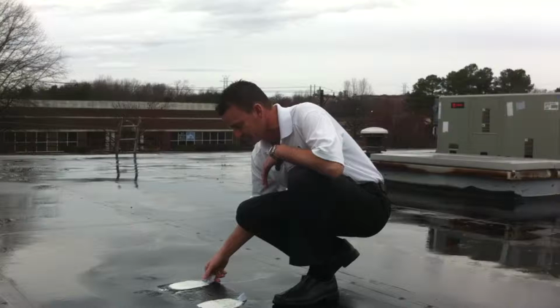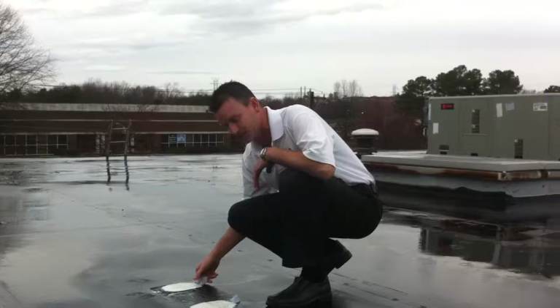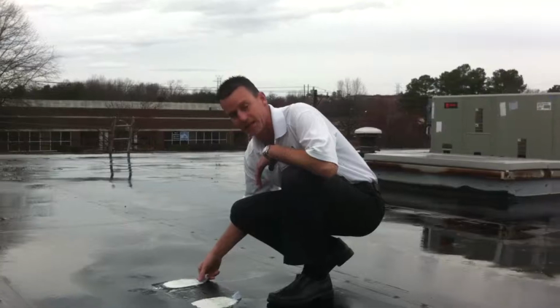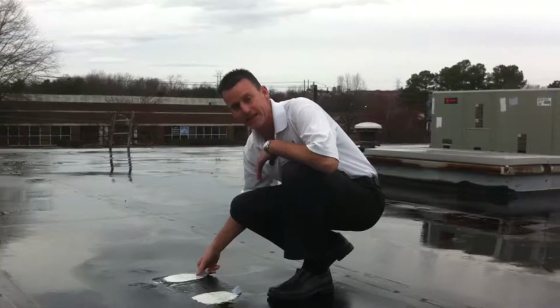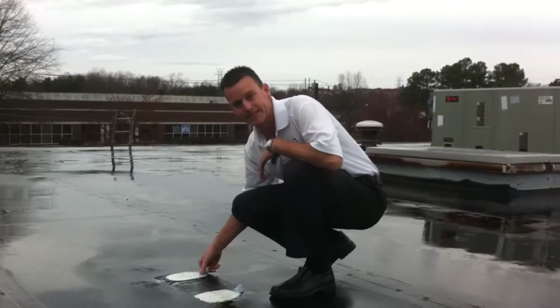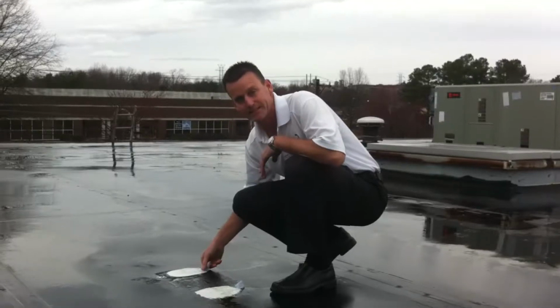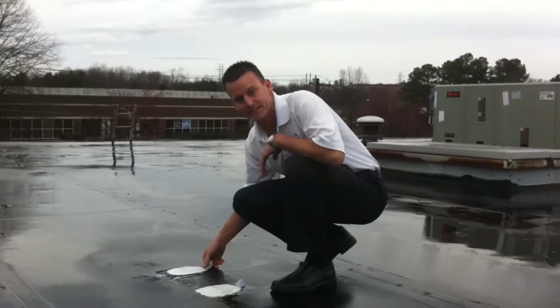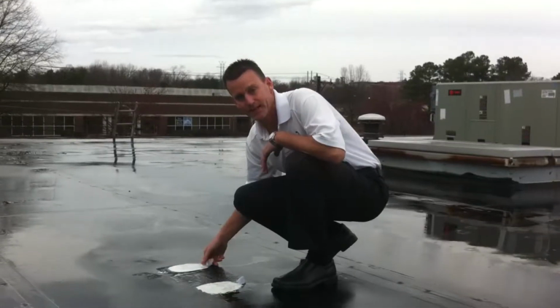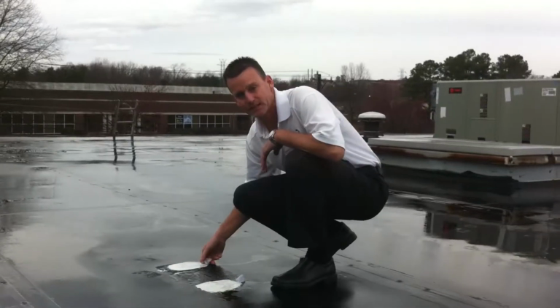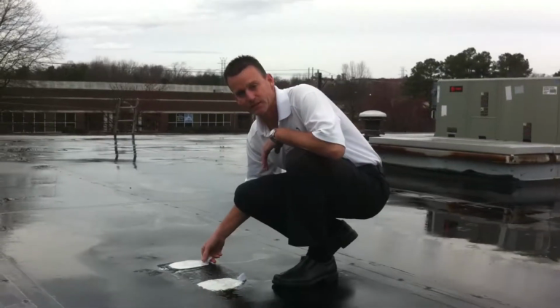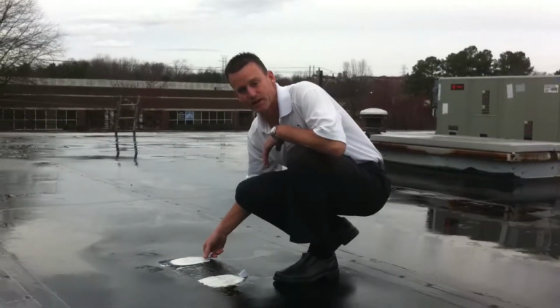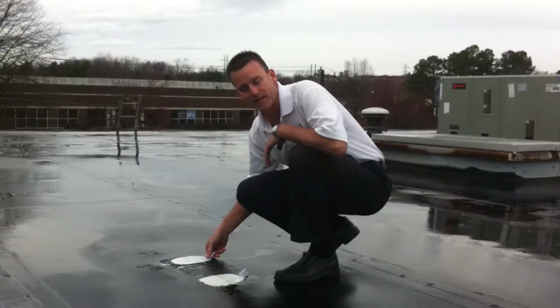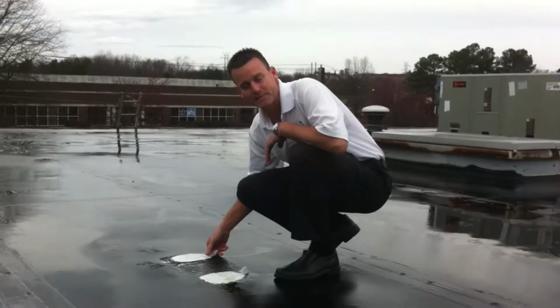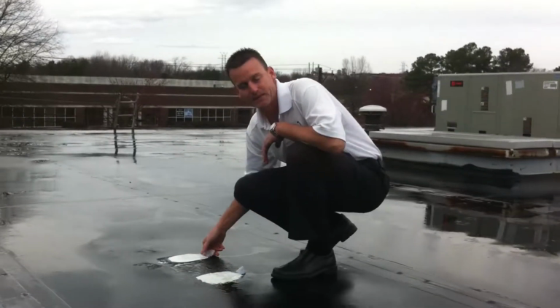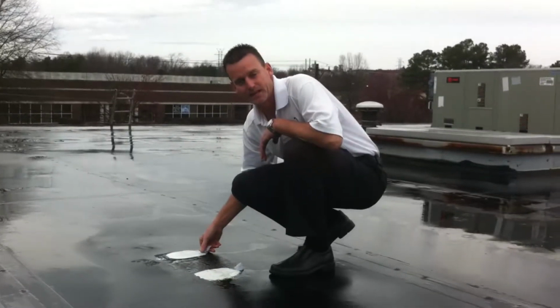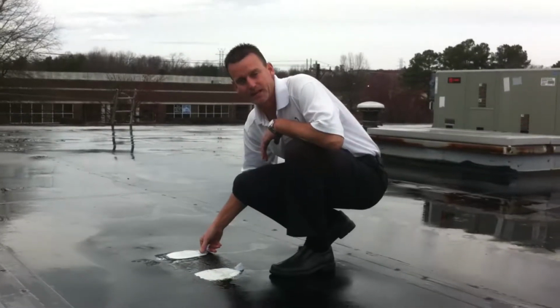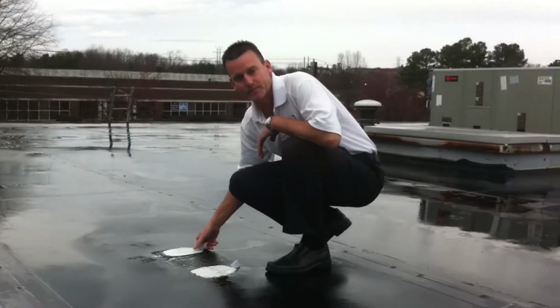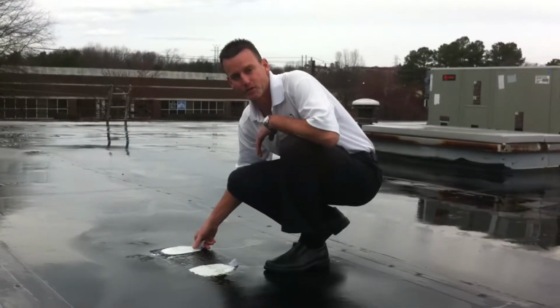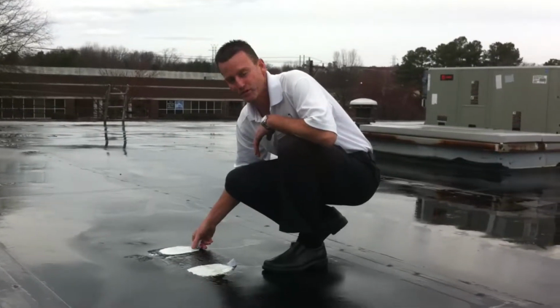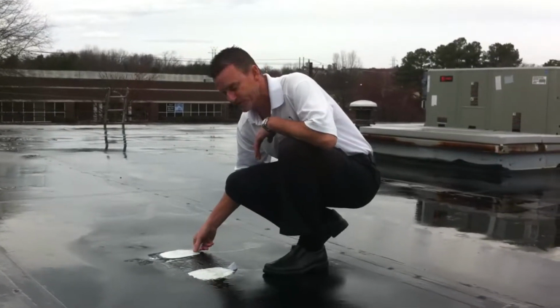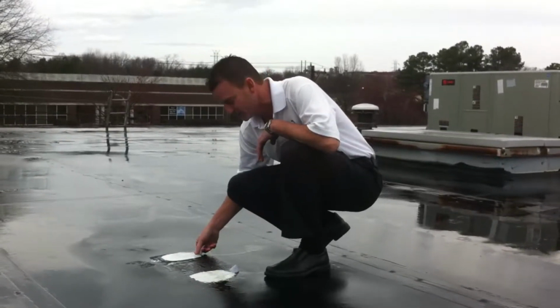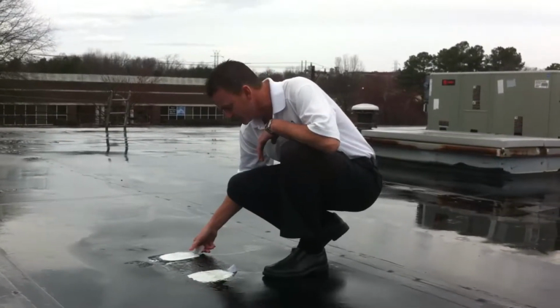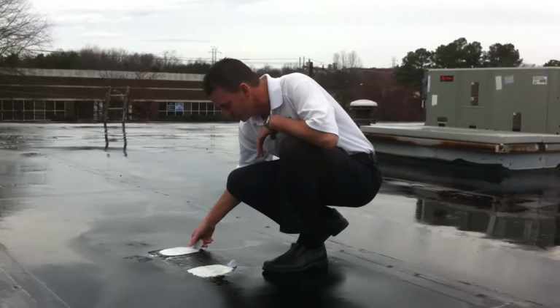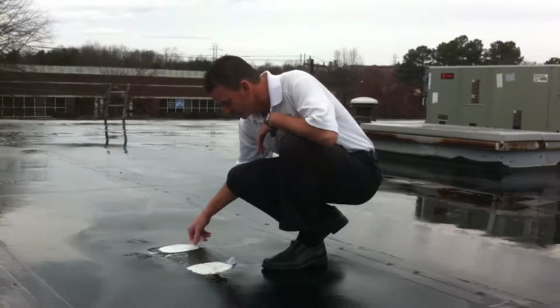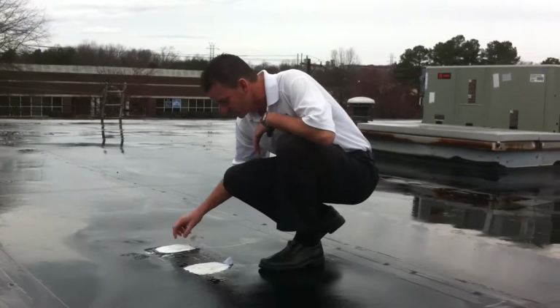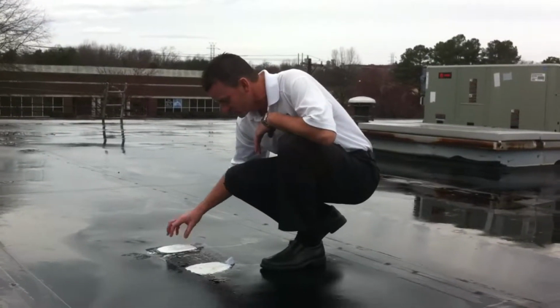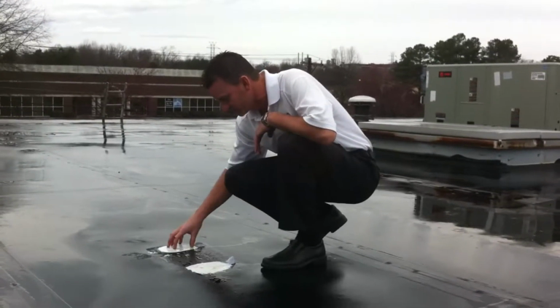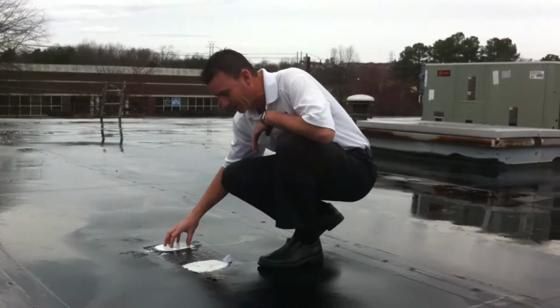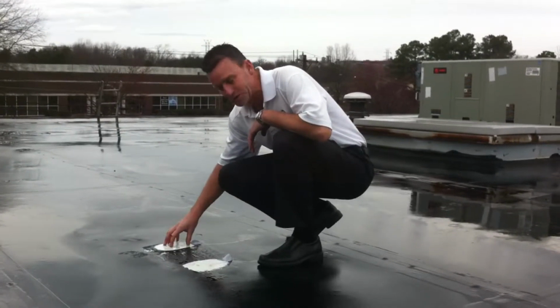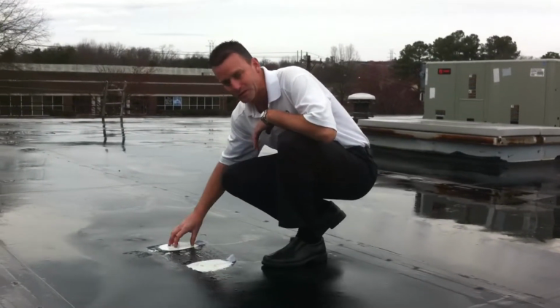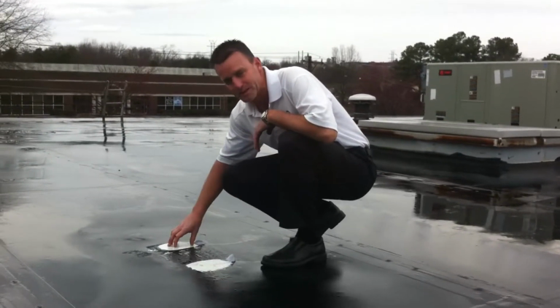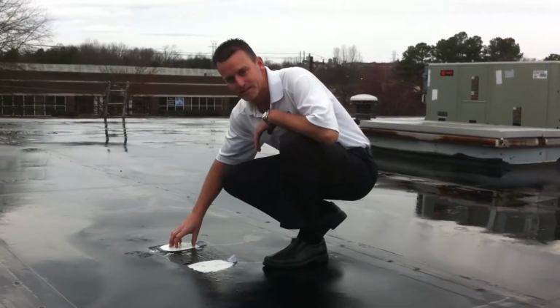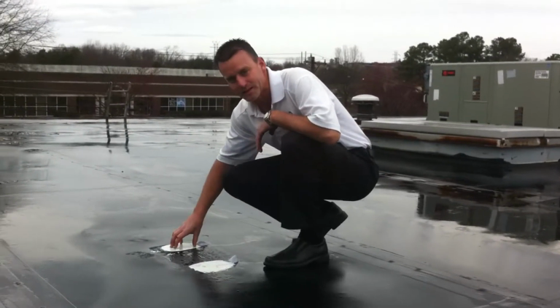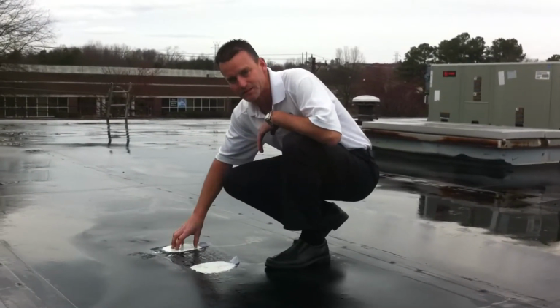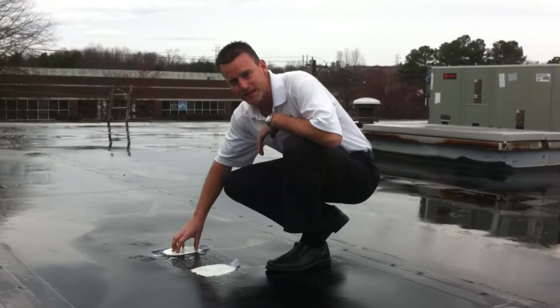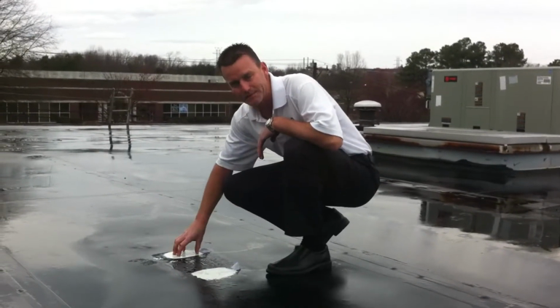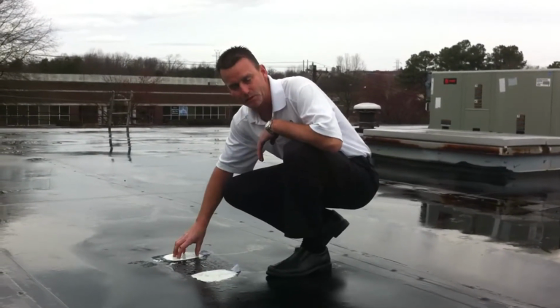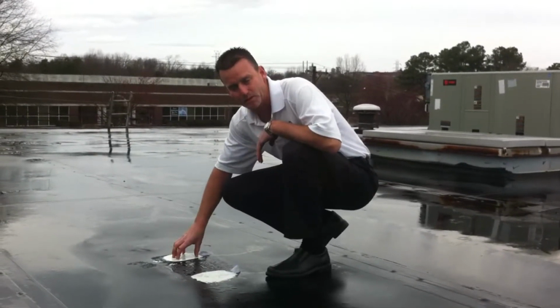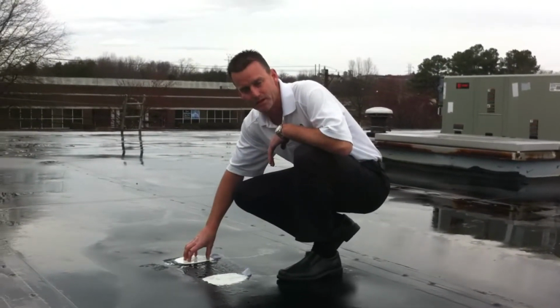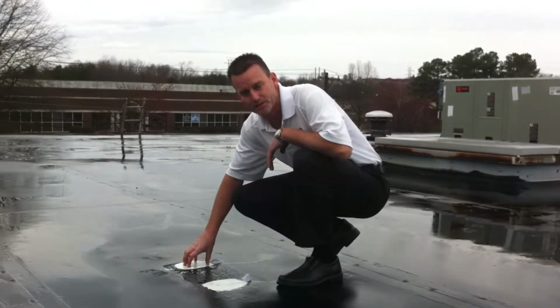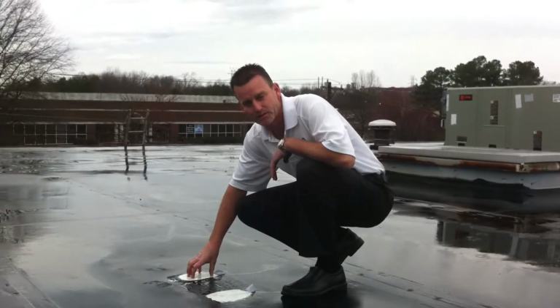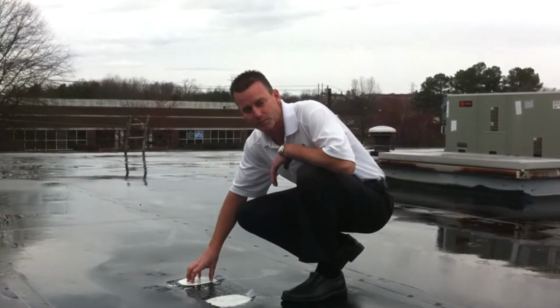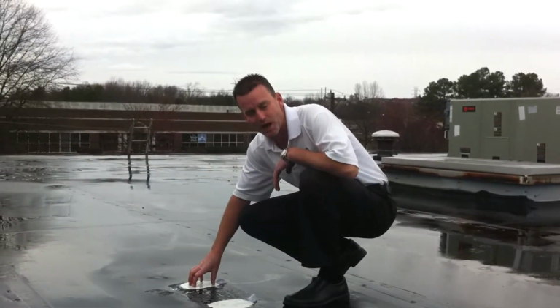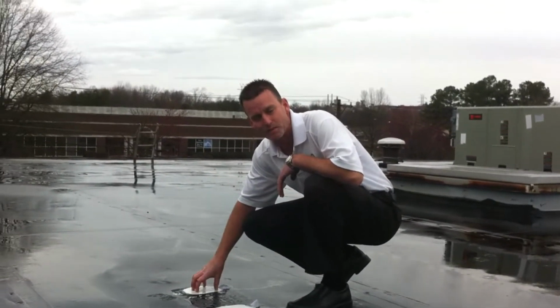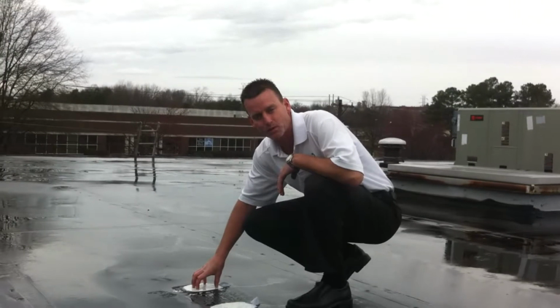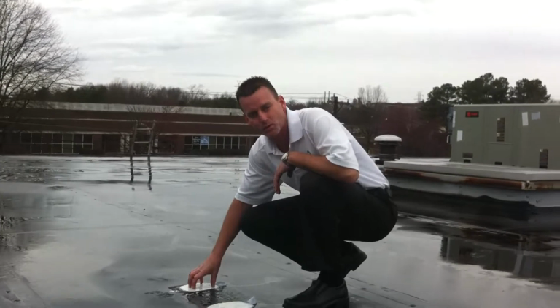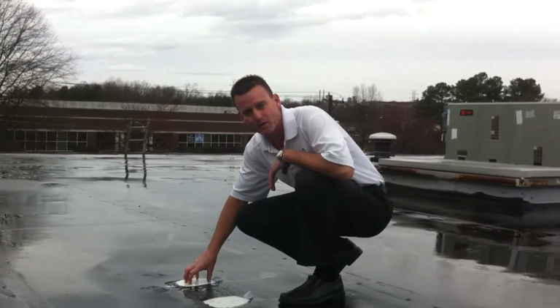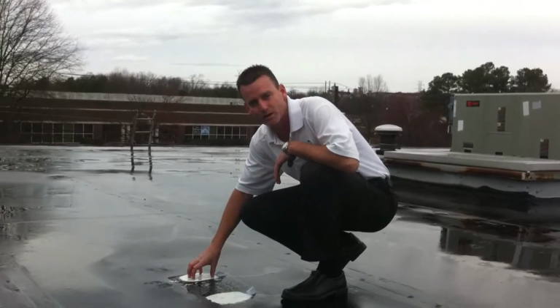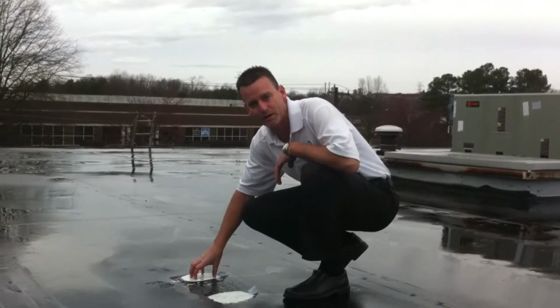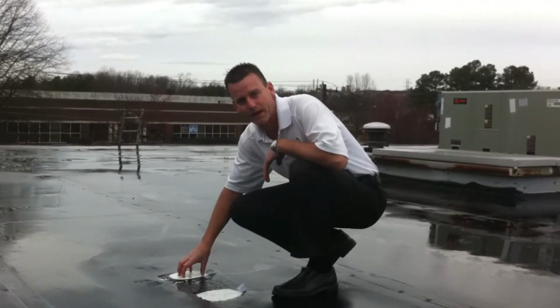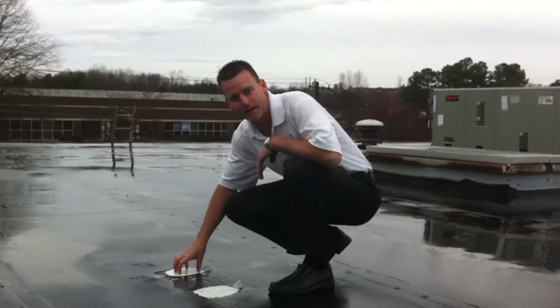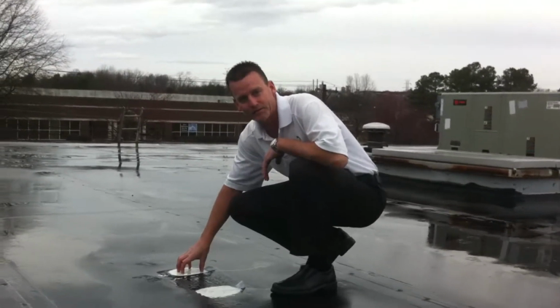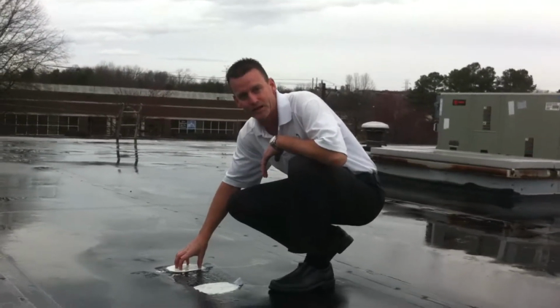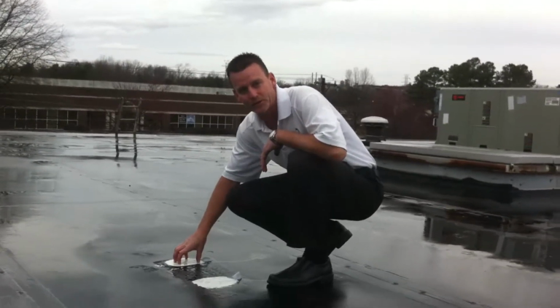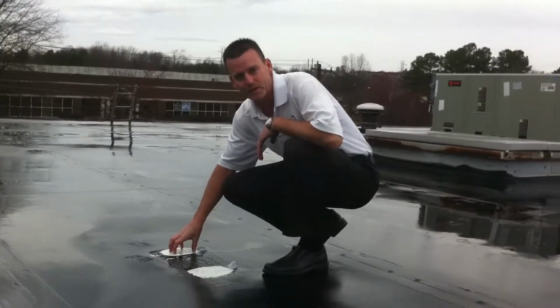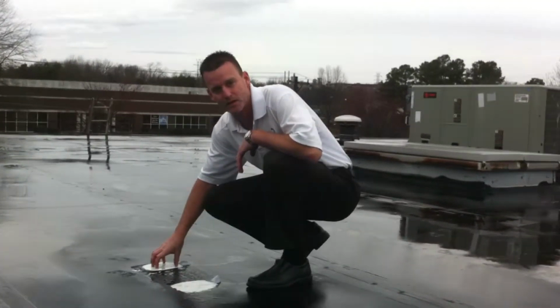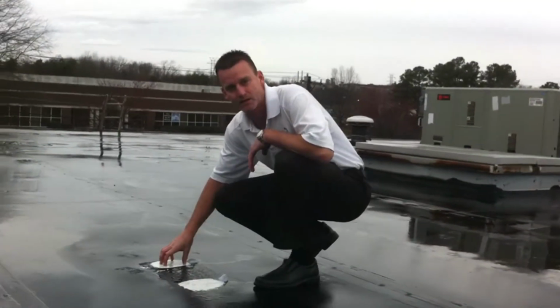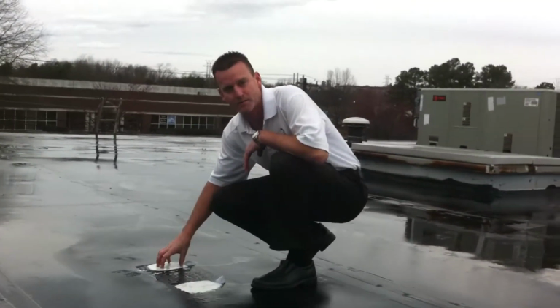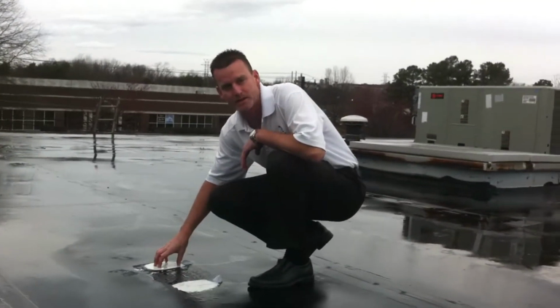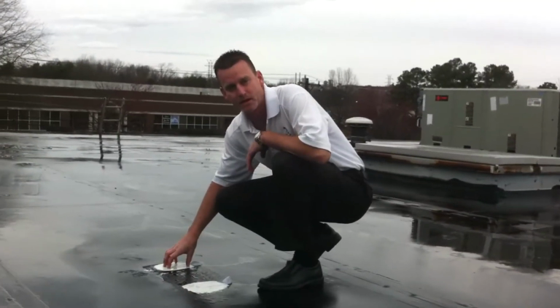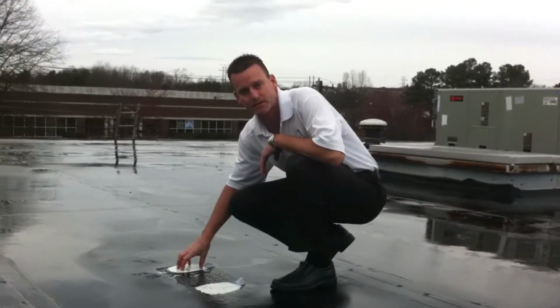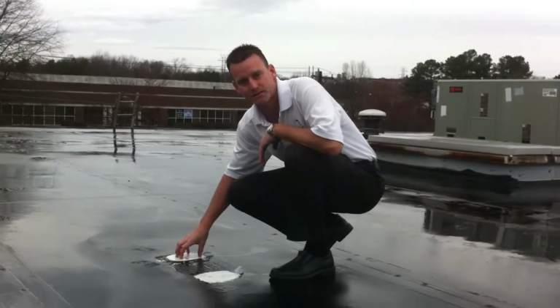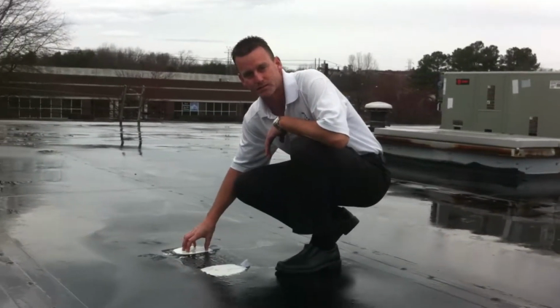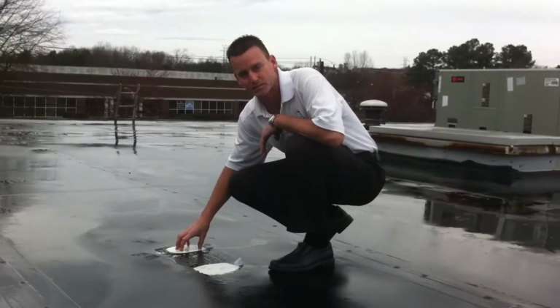It's been an adhesion test on an EPDM roof. The first one is a sample with Primer 1 and AirThing 300 from DR Systems.